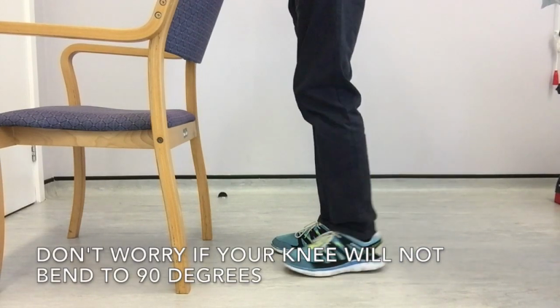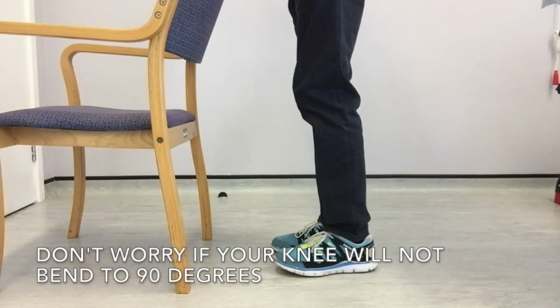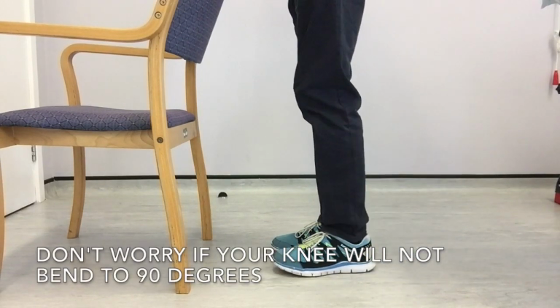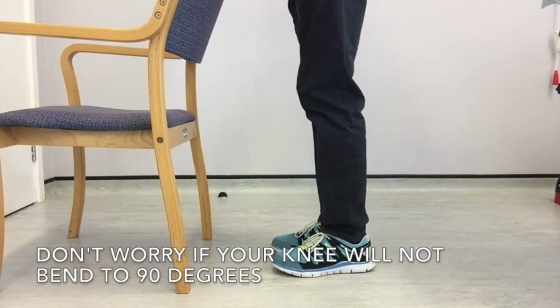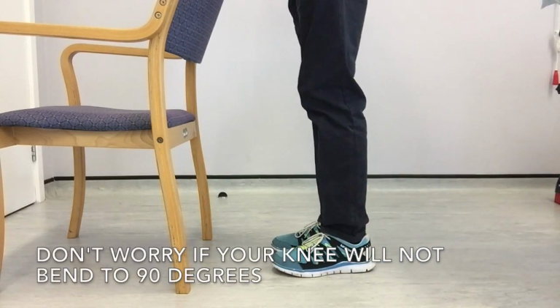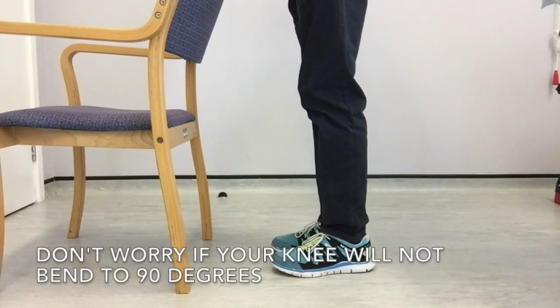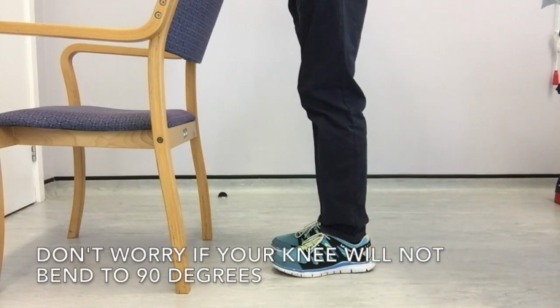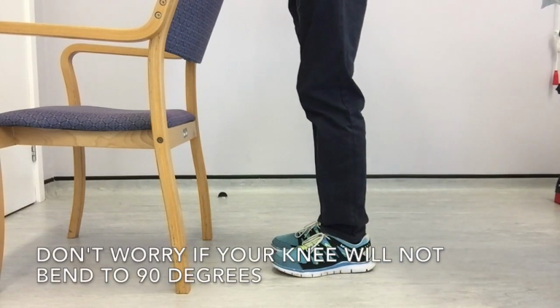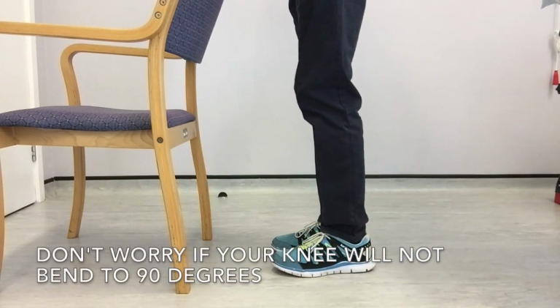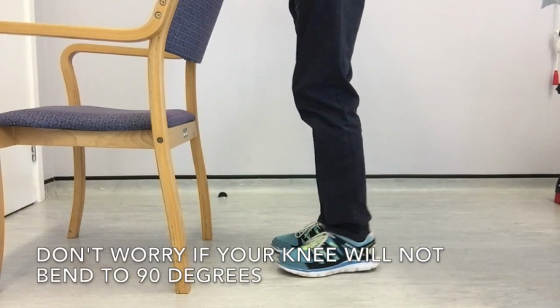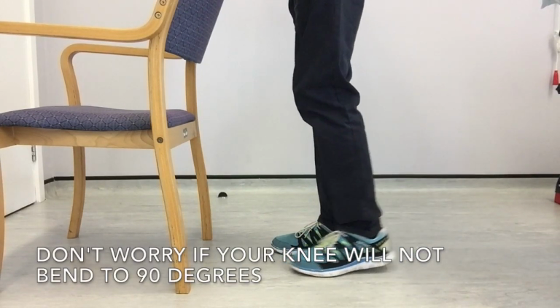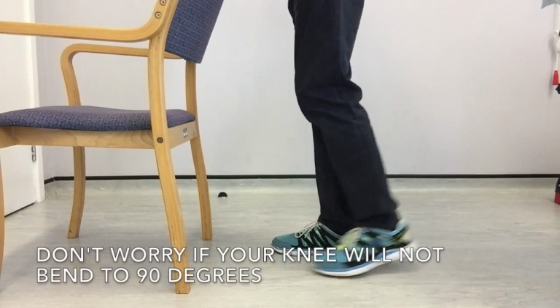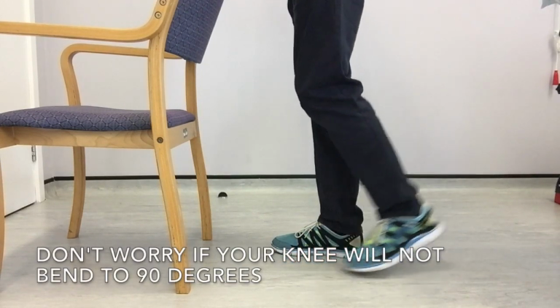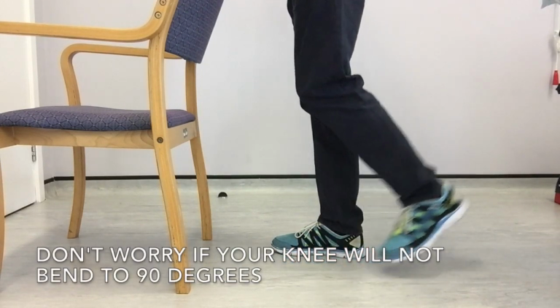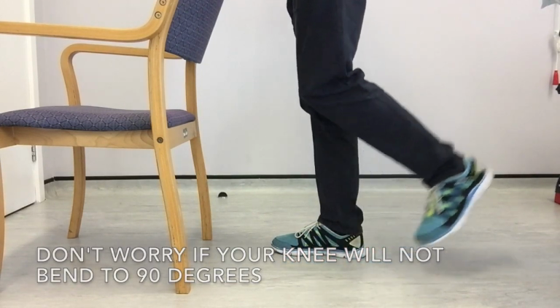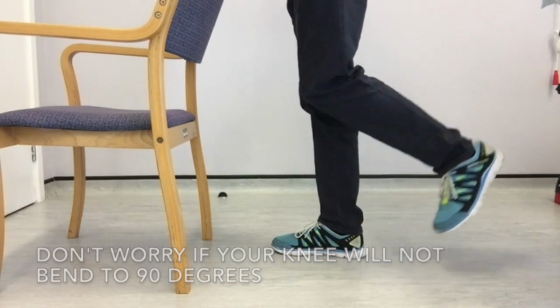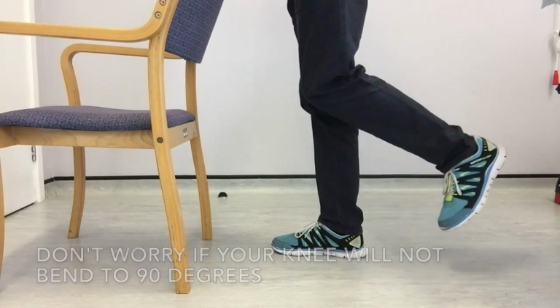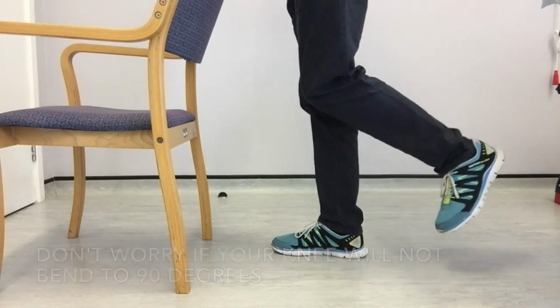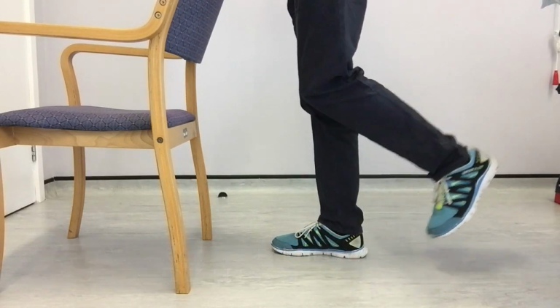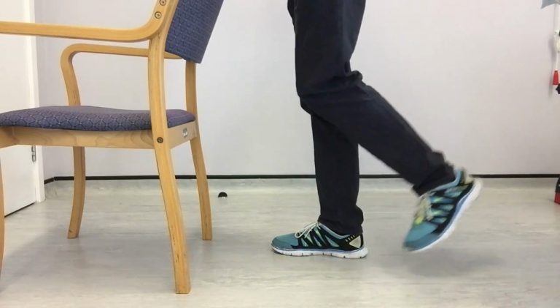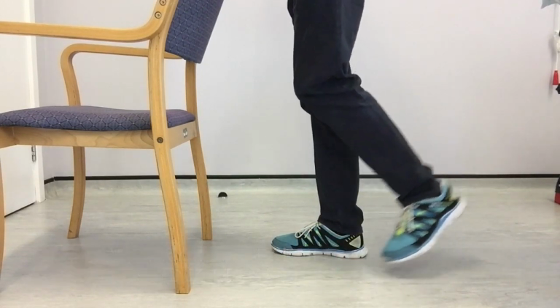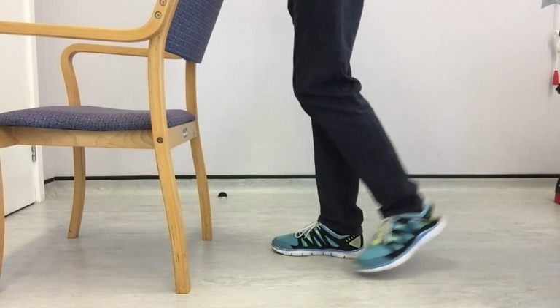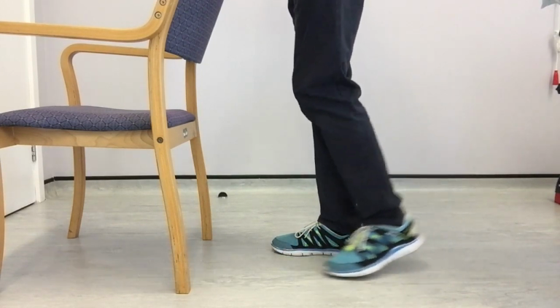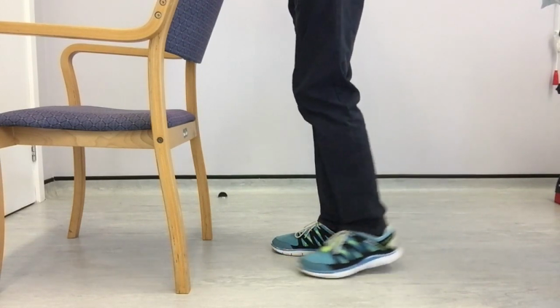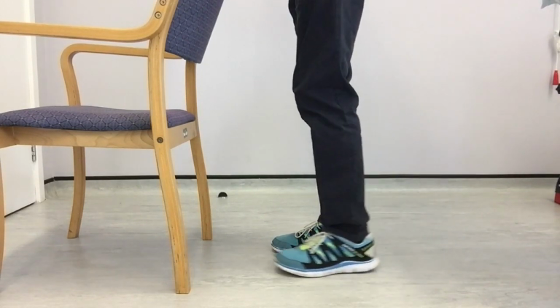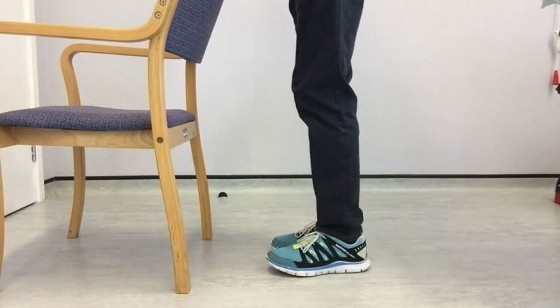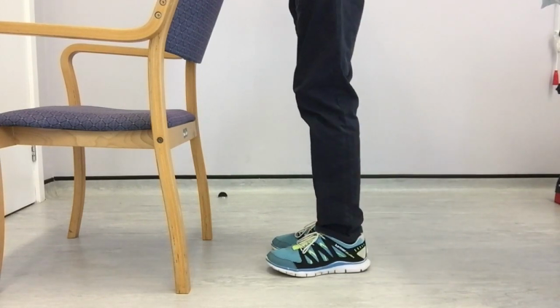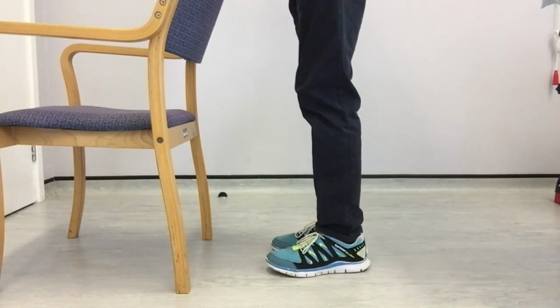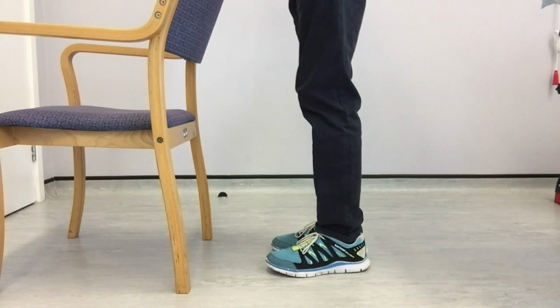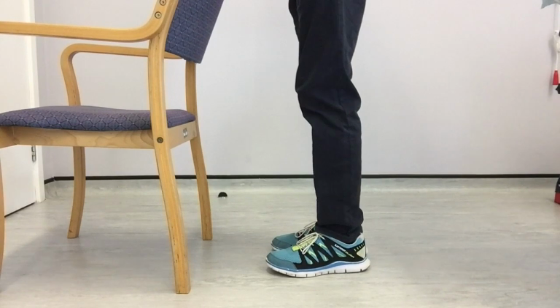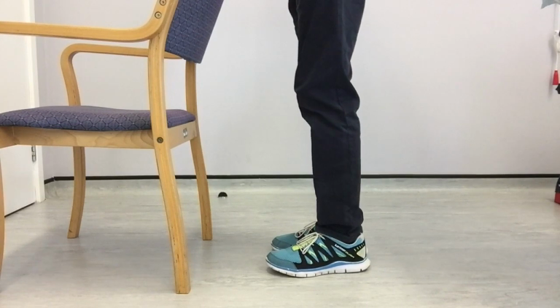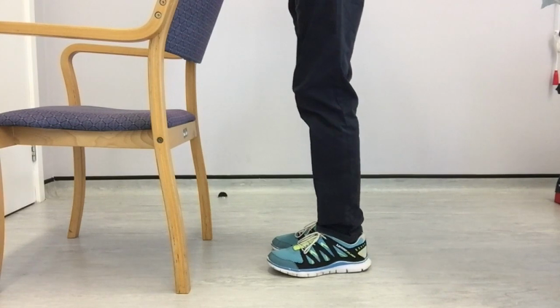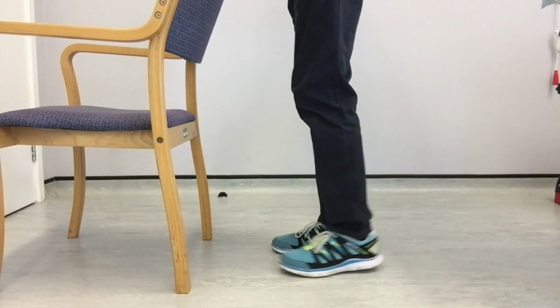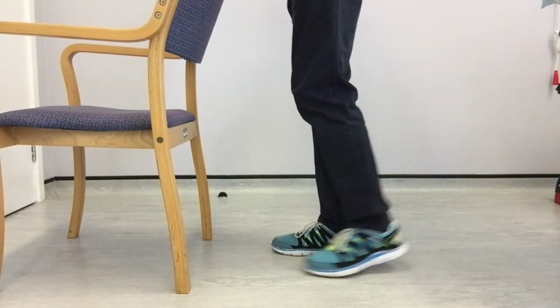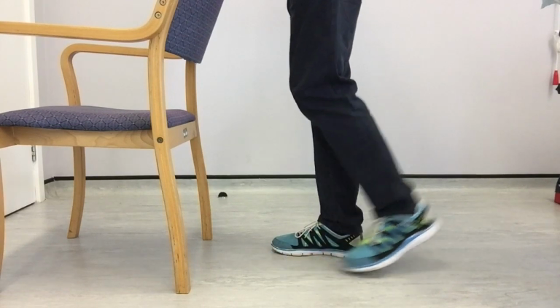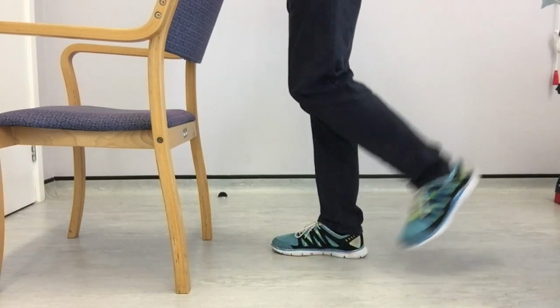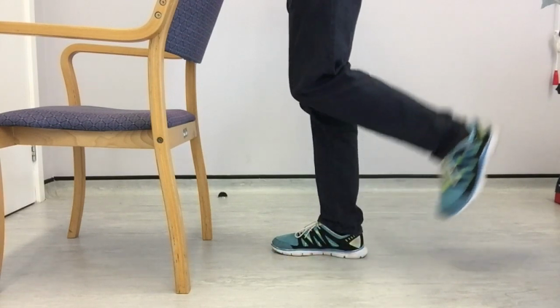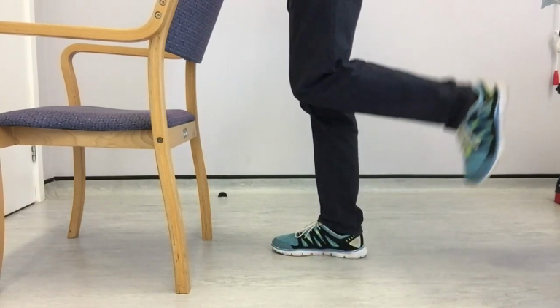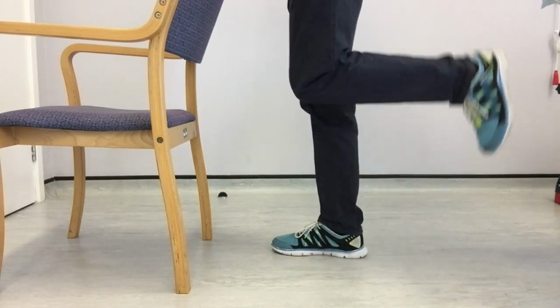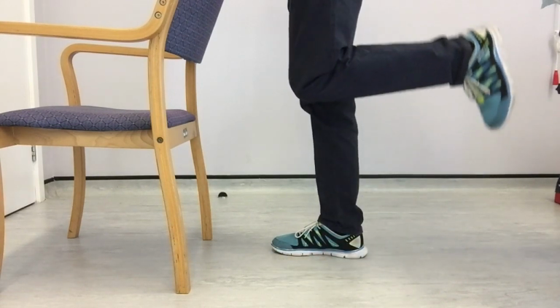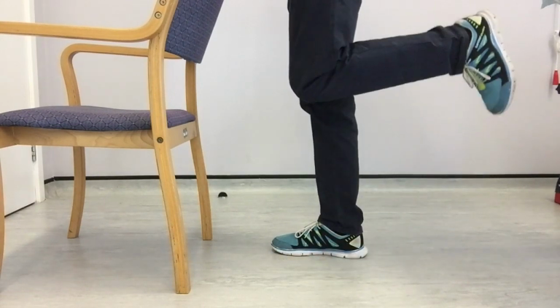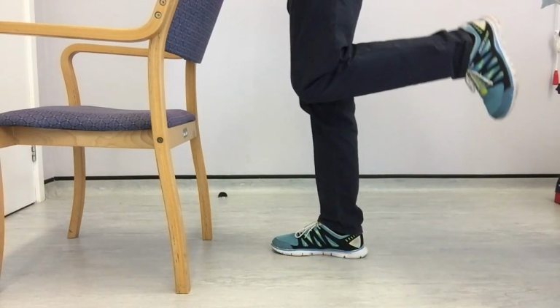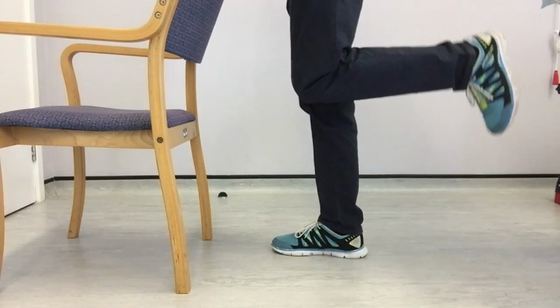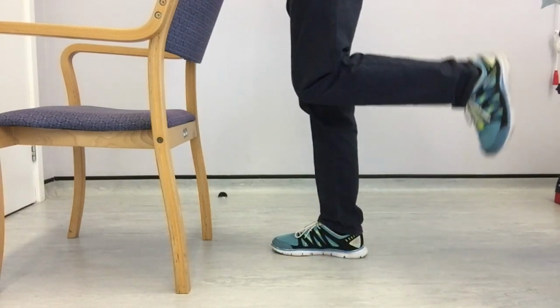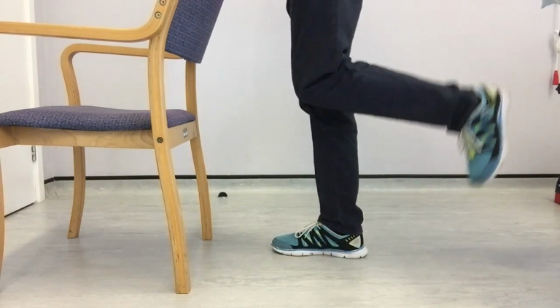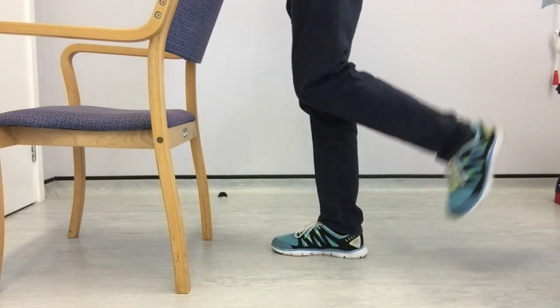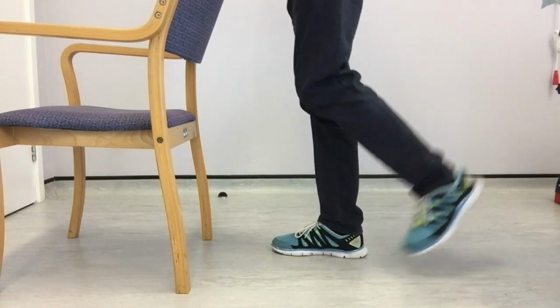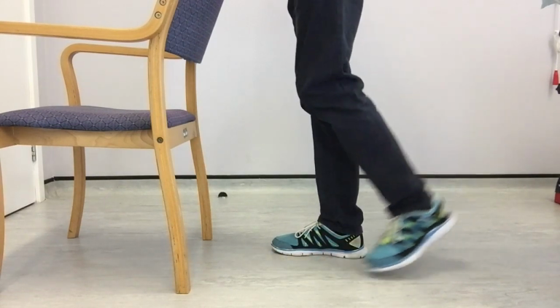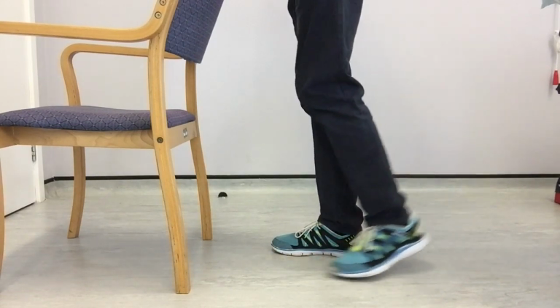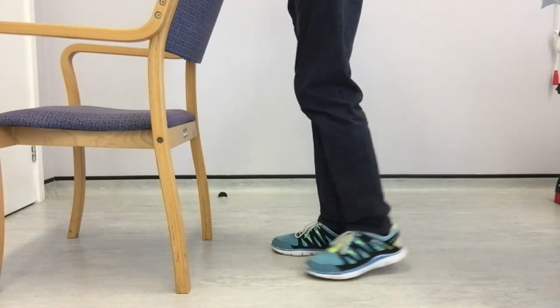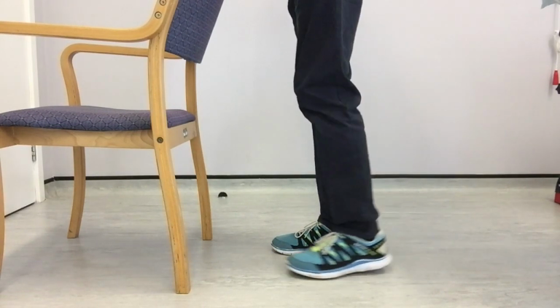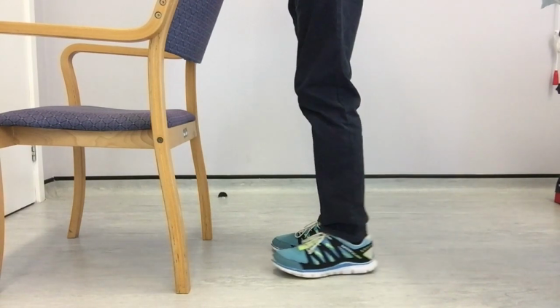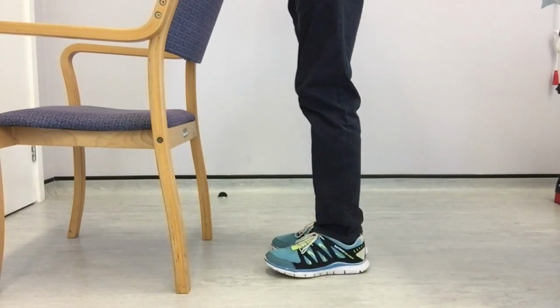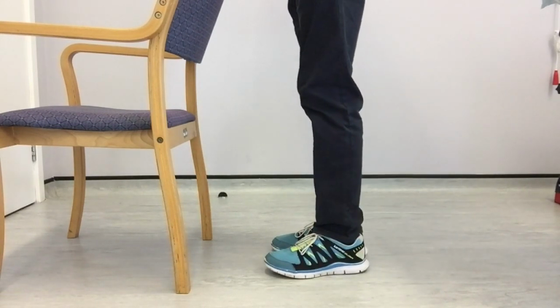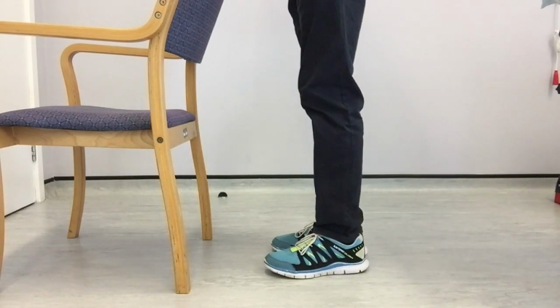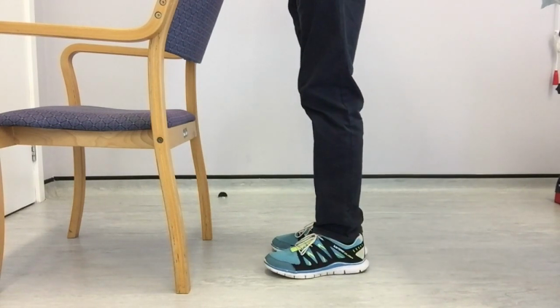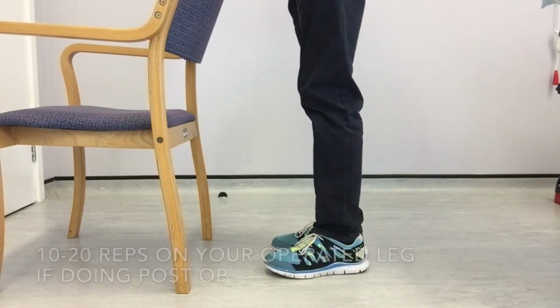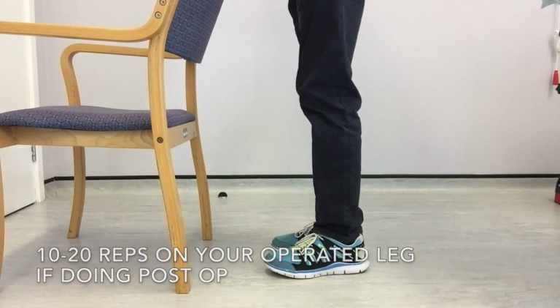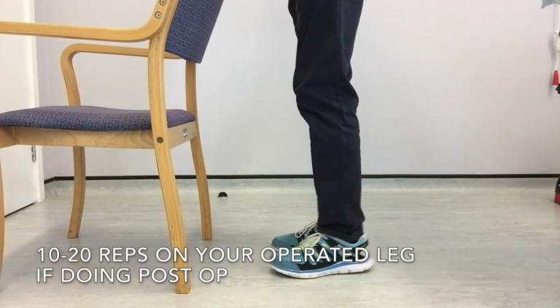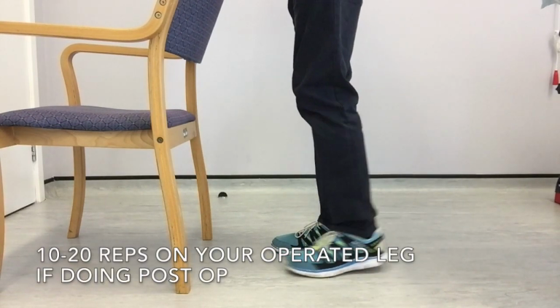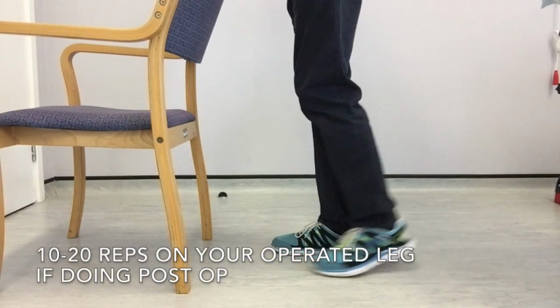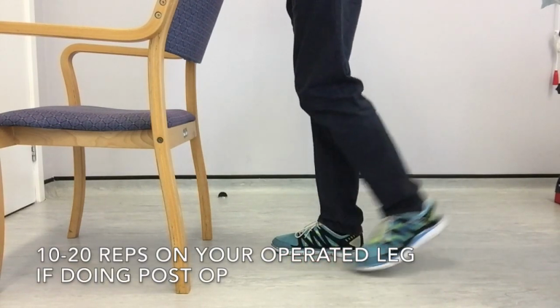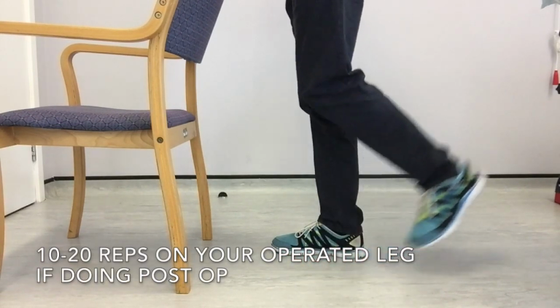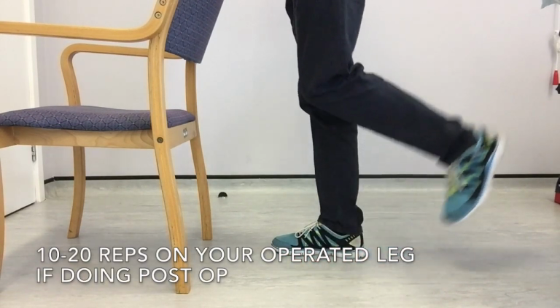Don't worry if your knee won't bend to 90 degrees — you only need to encourage it to bend as much as able, or as pain allows.